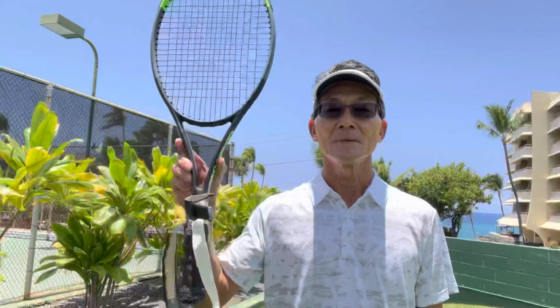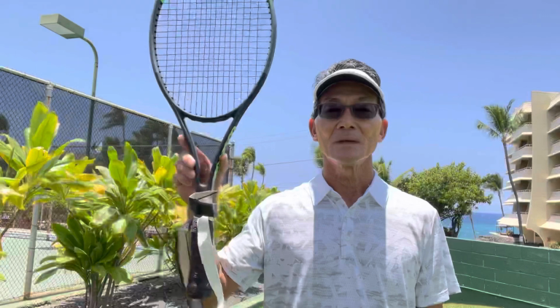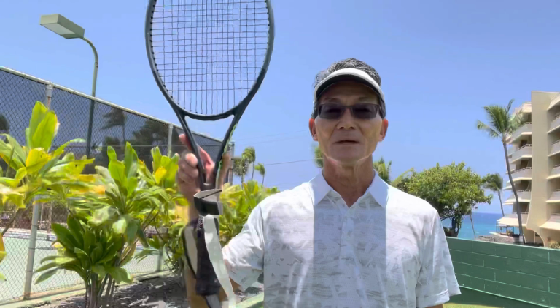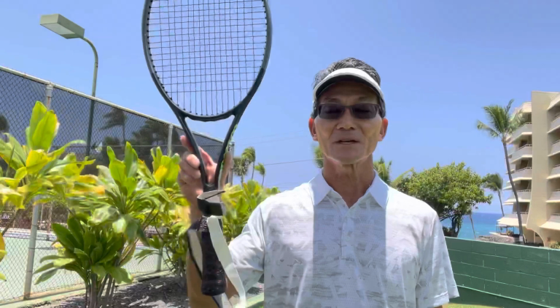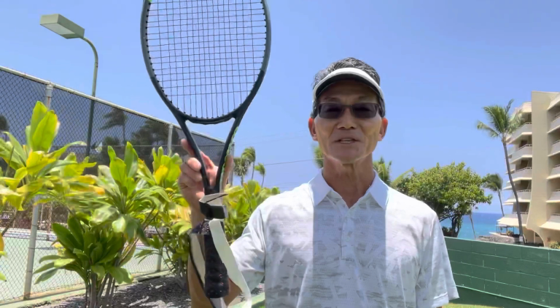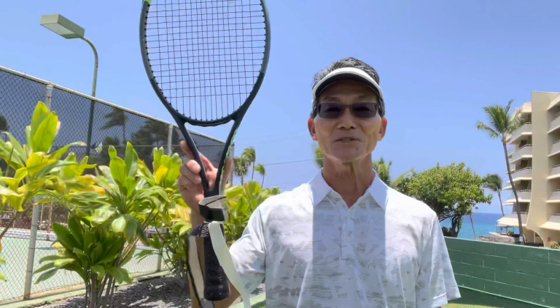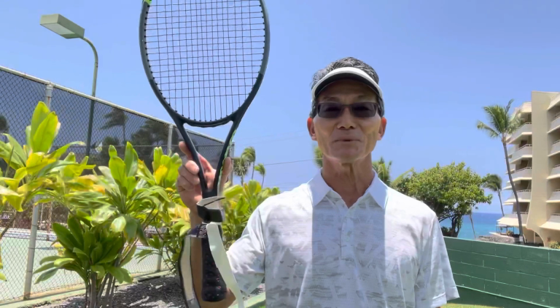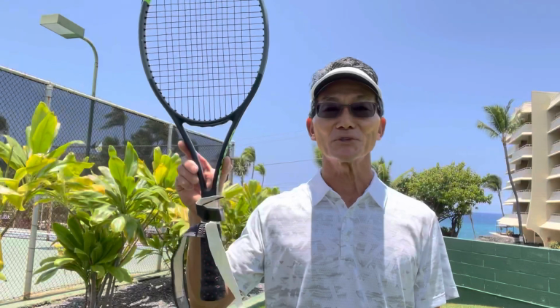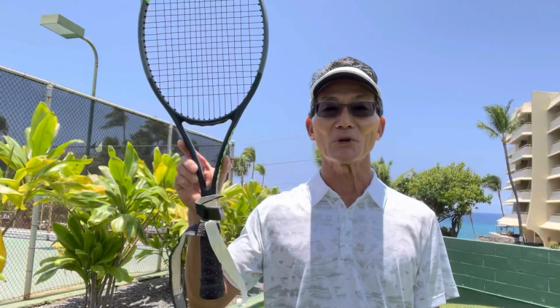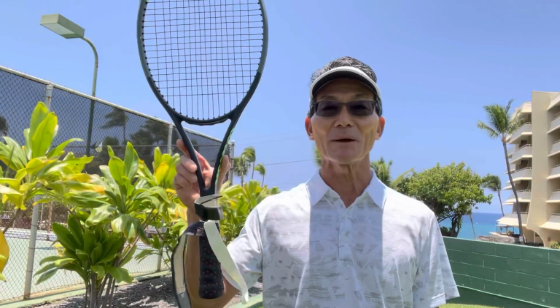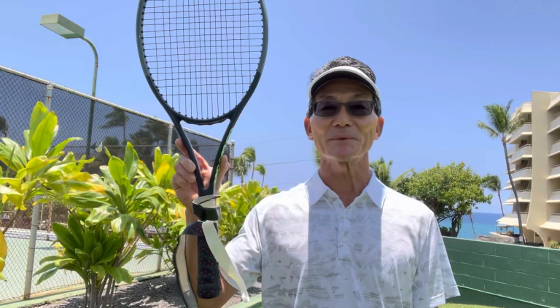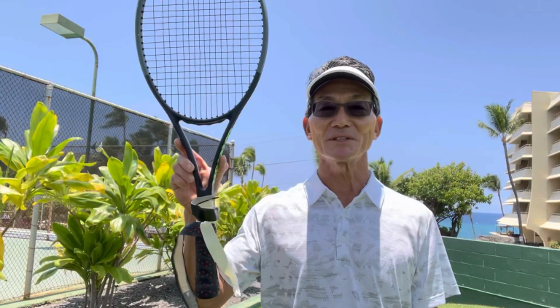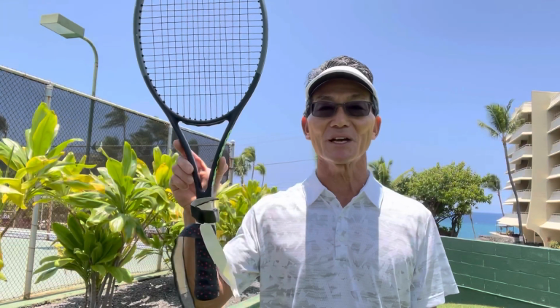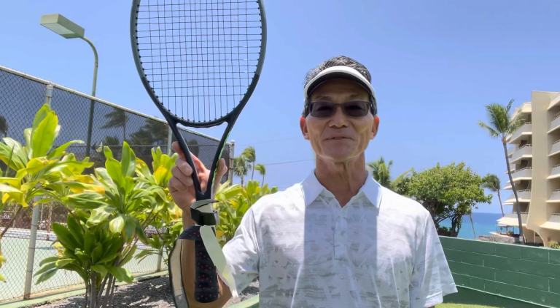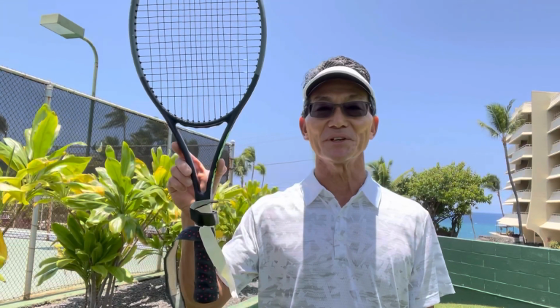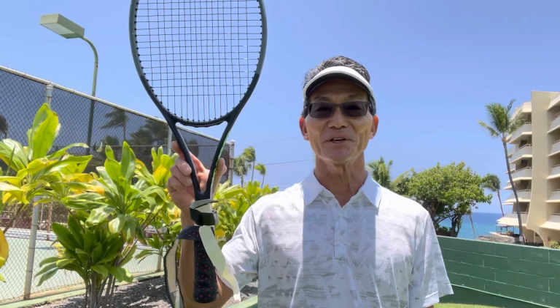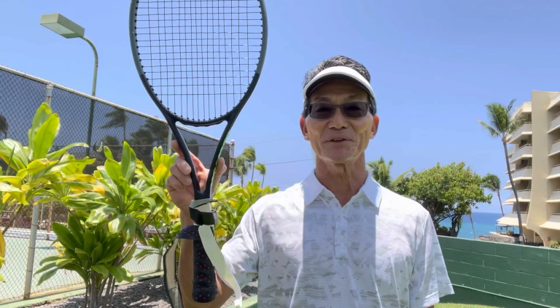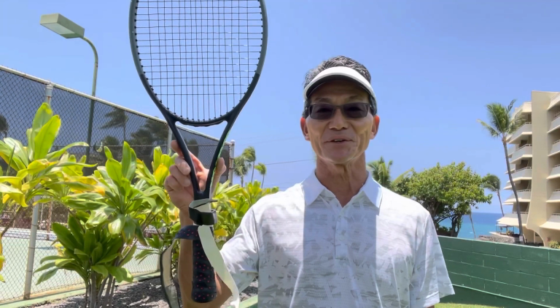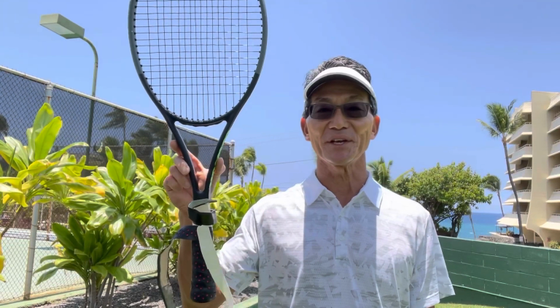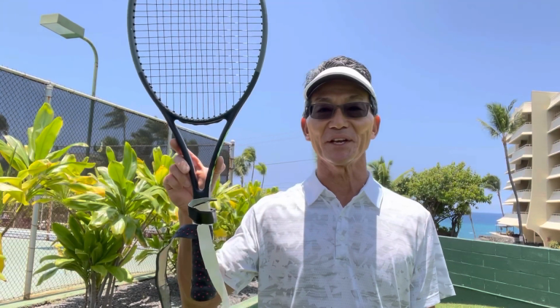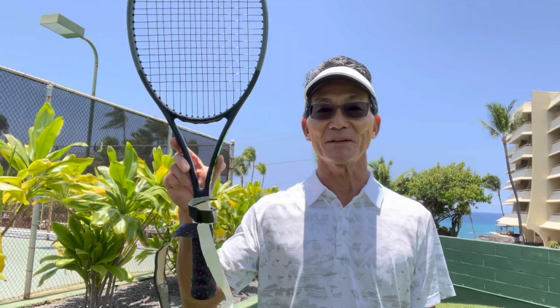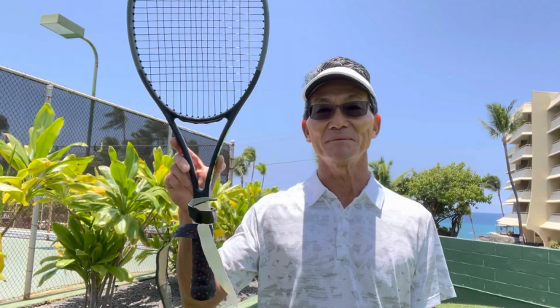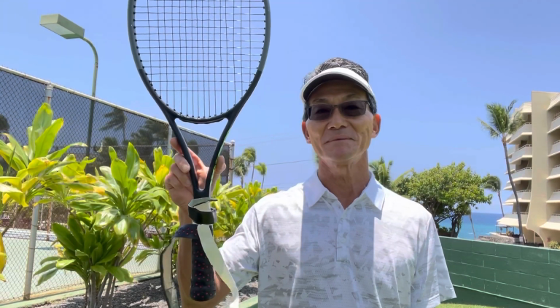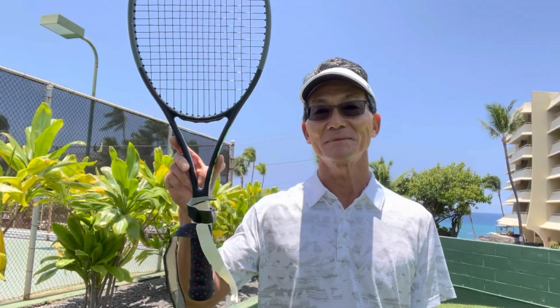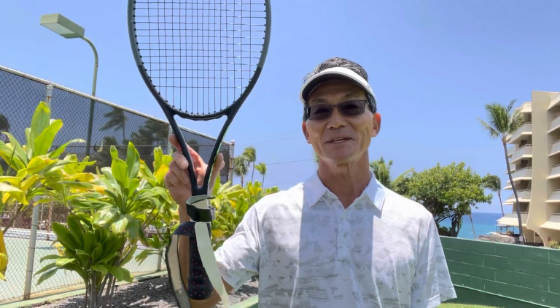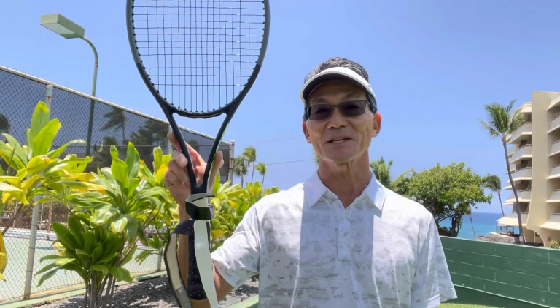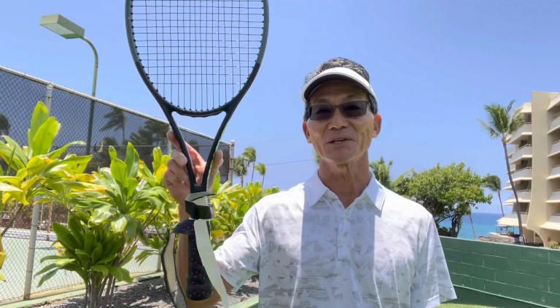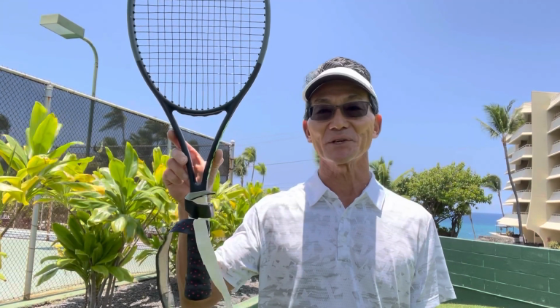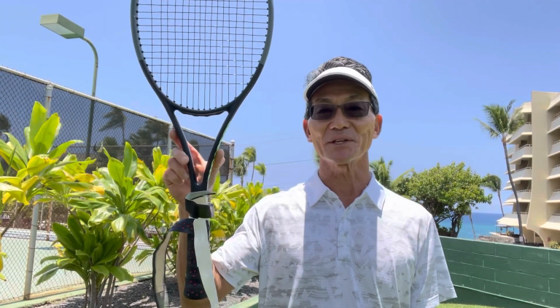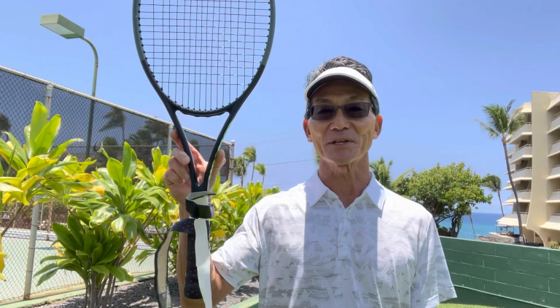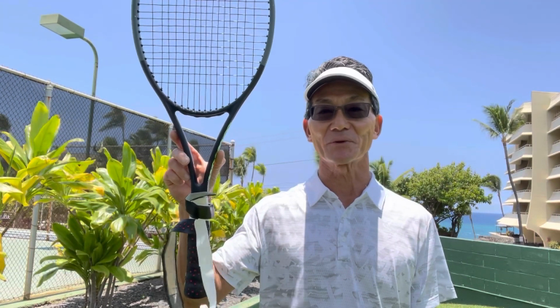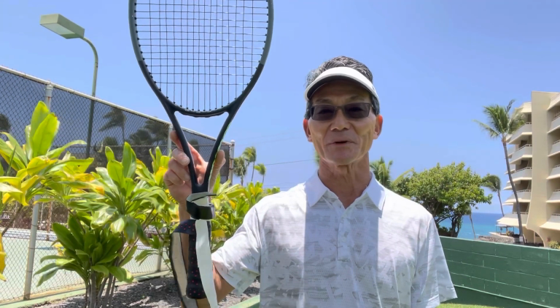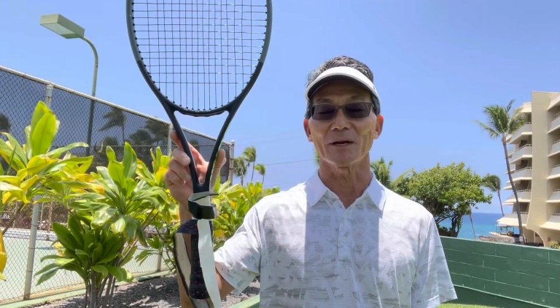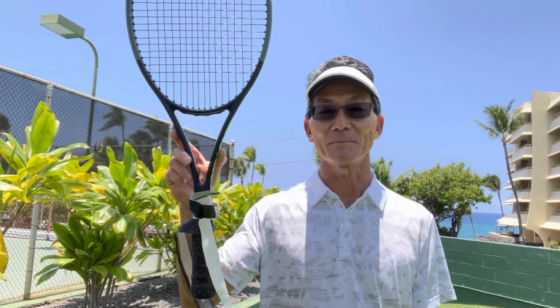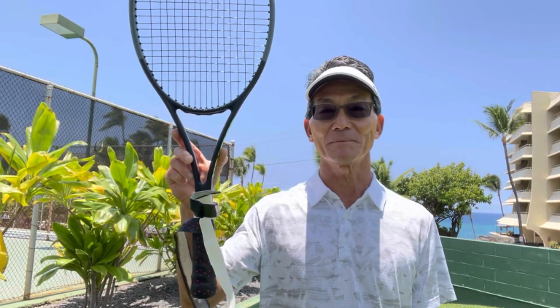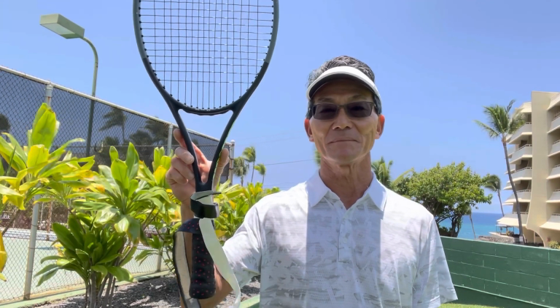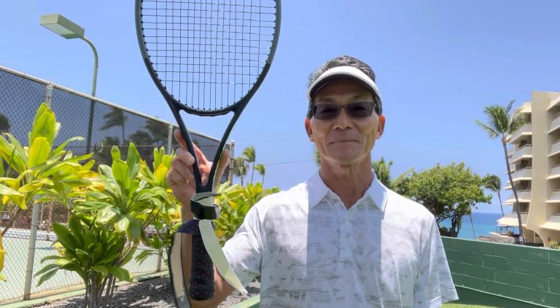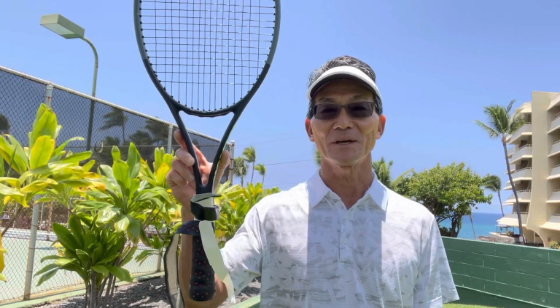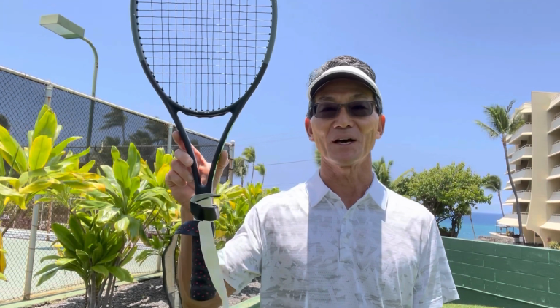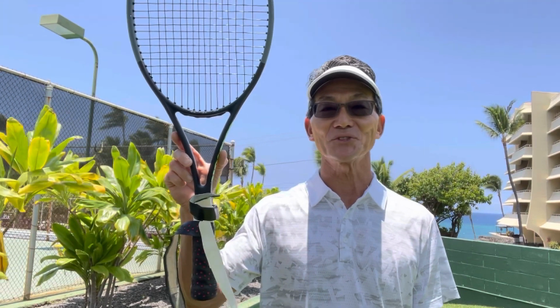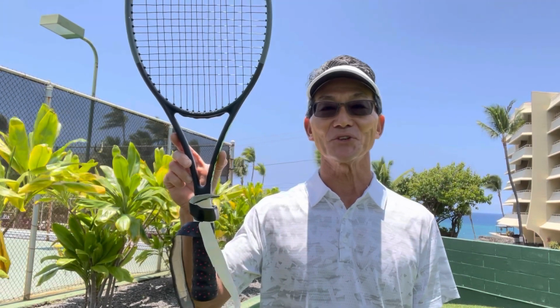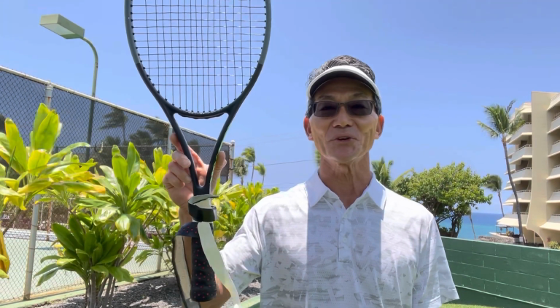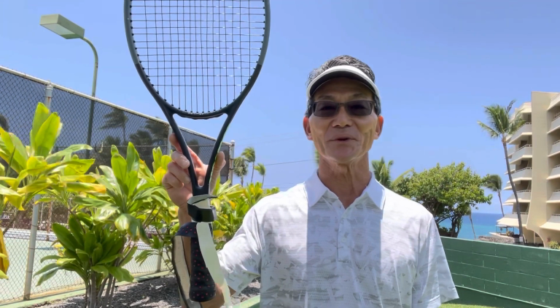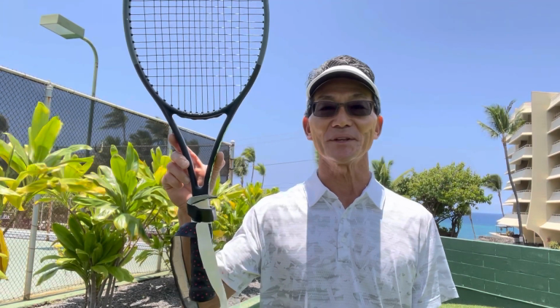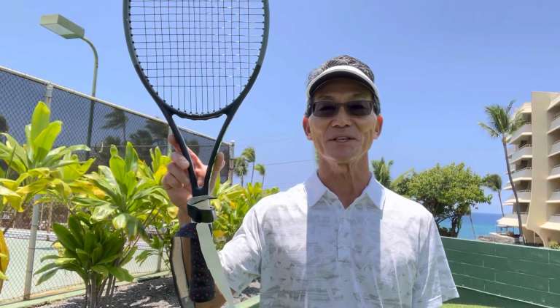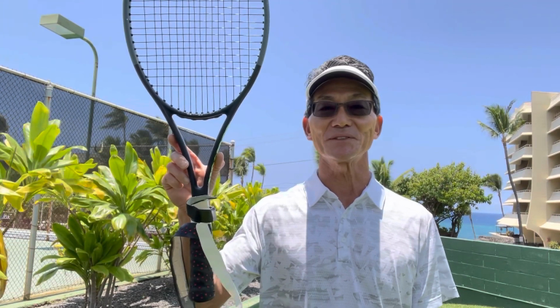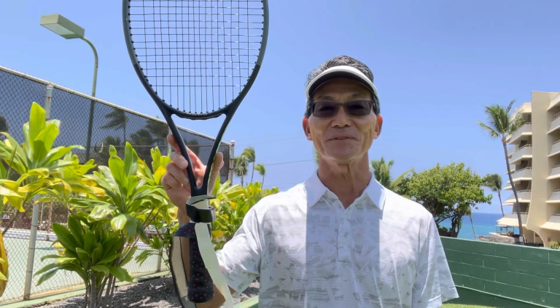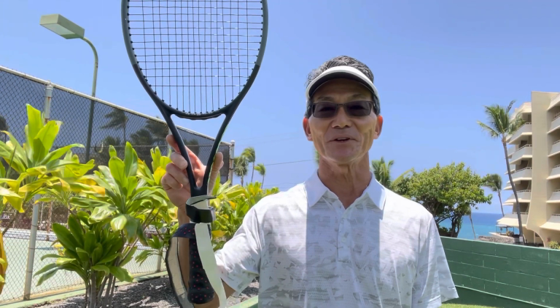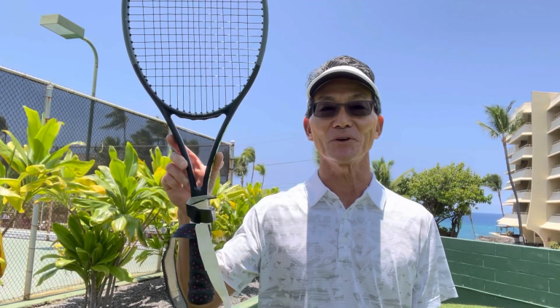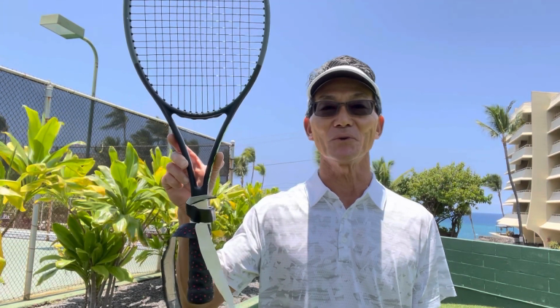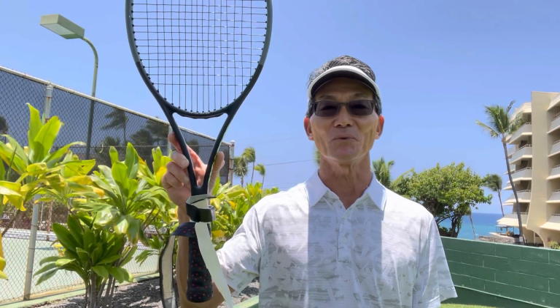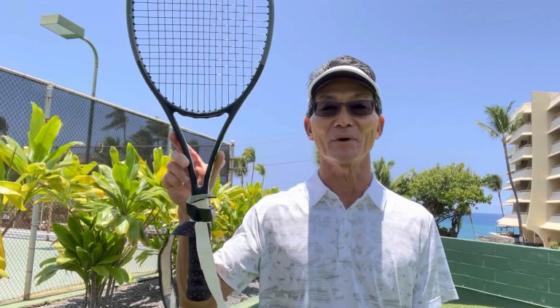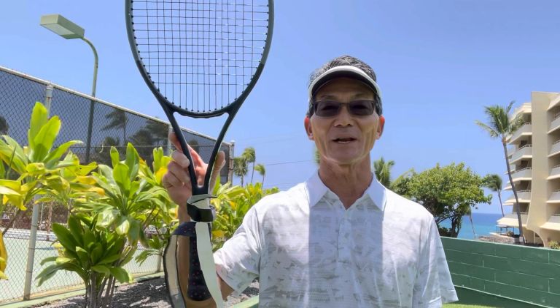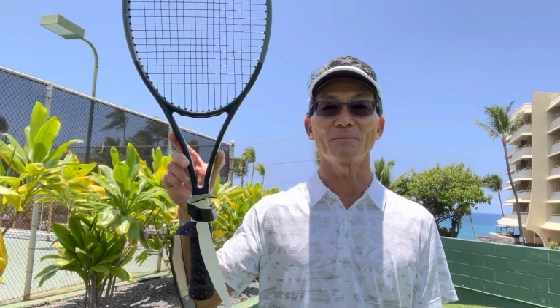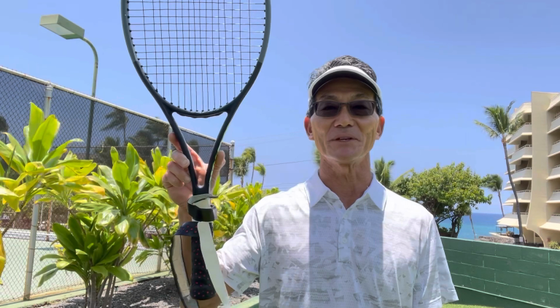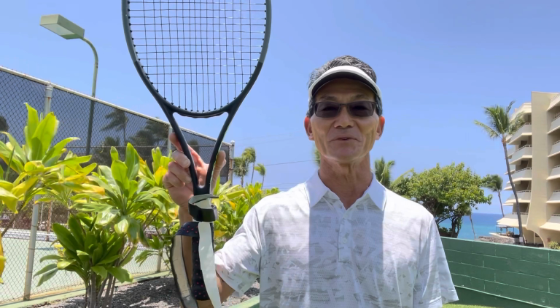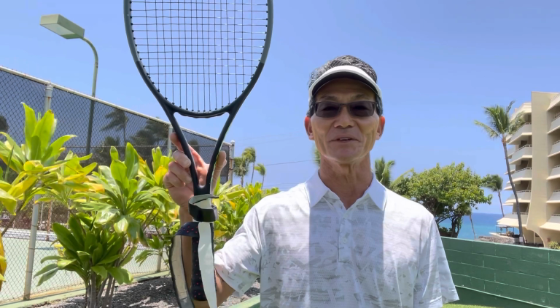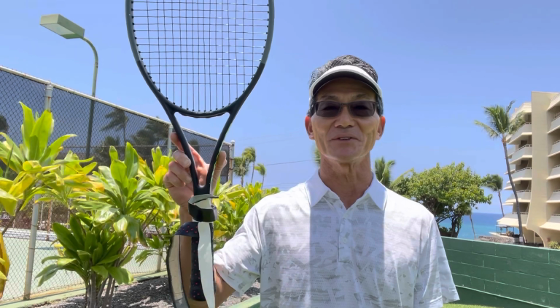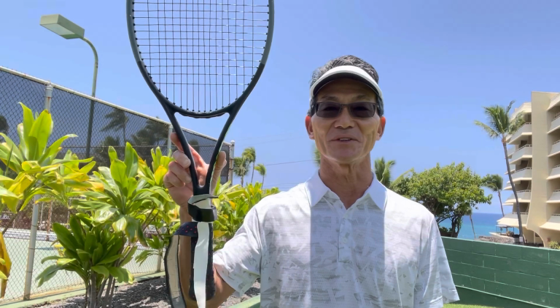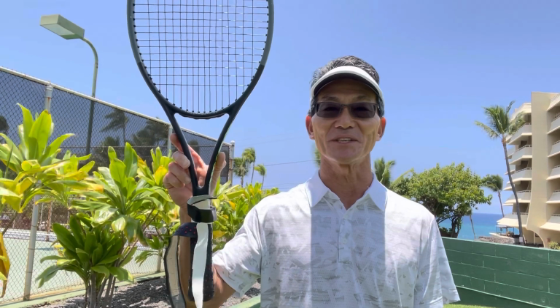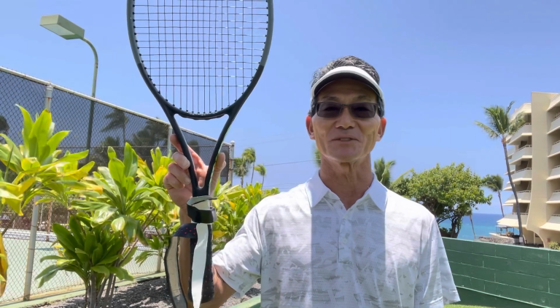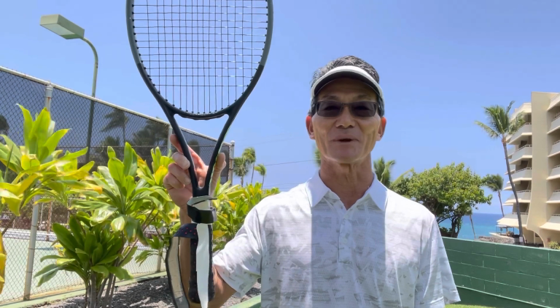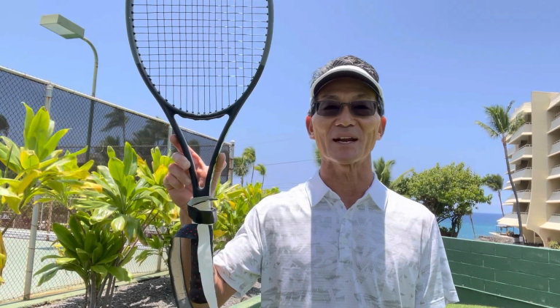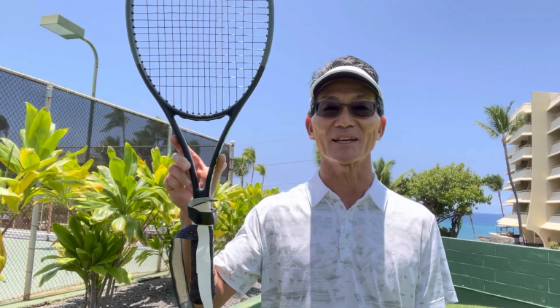A customer dropped this off the other day. Take a look at the grip. I'll show you in this video what I'll be doing to this racket.